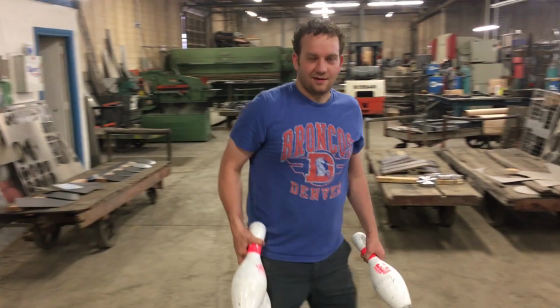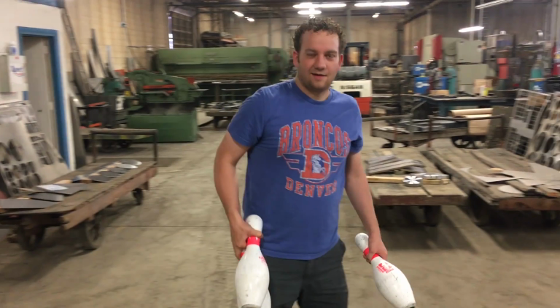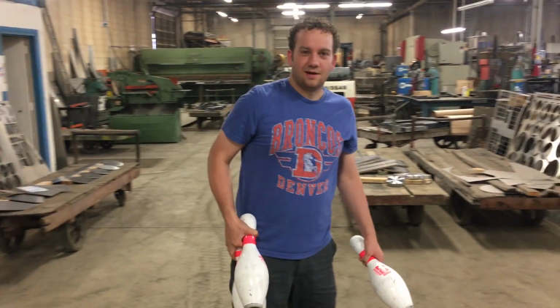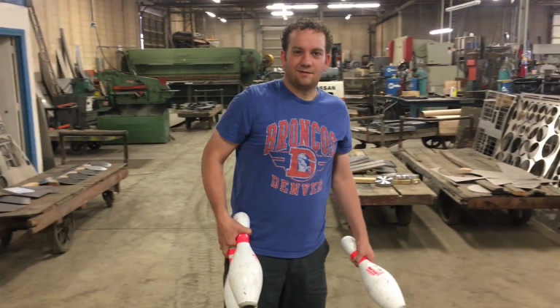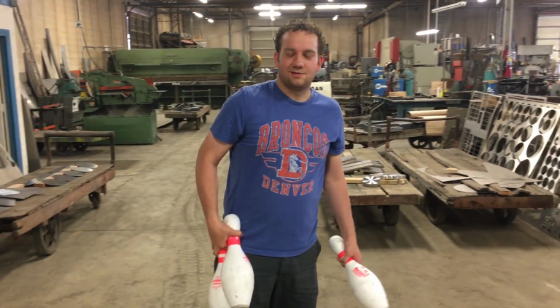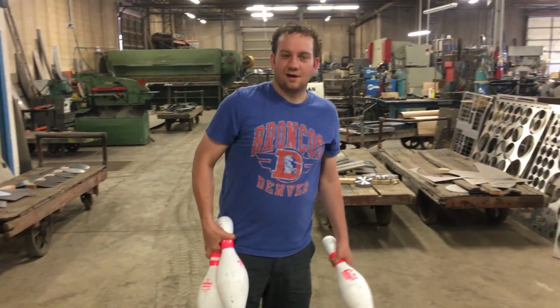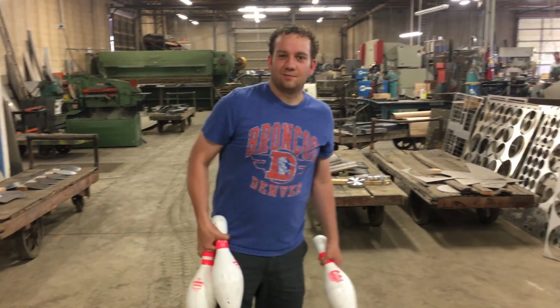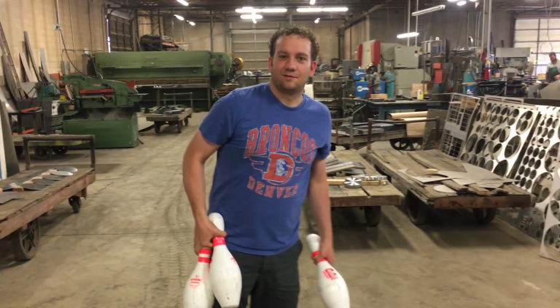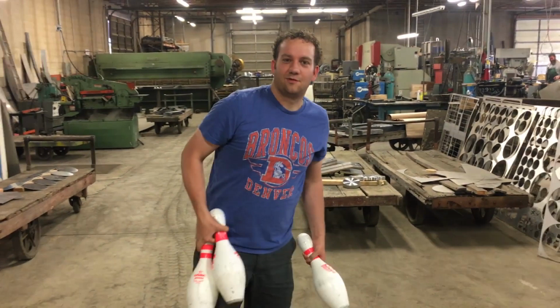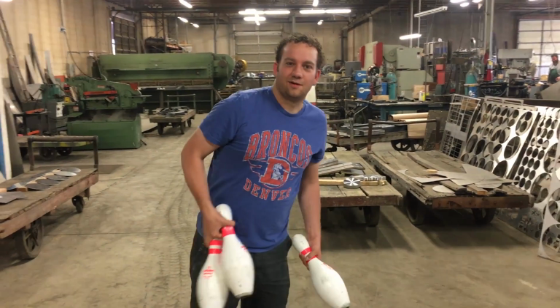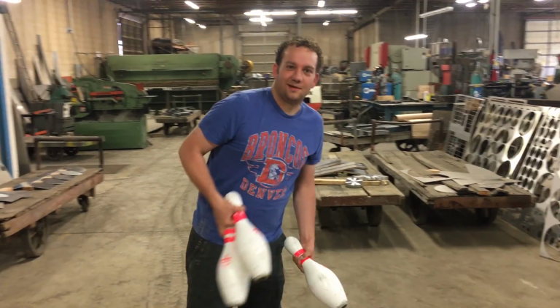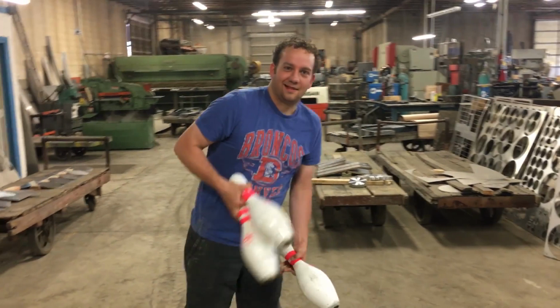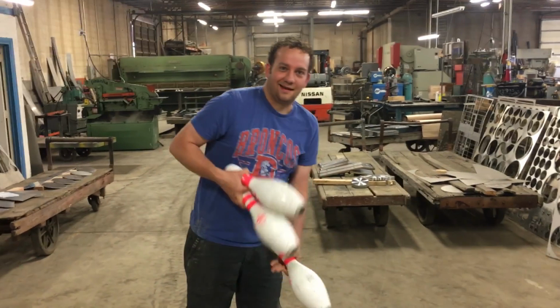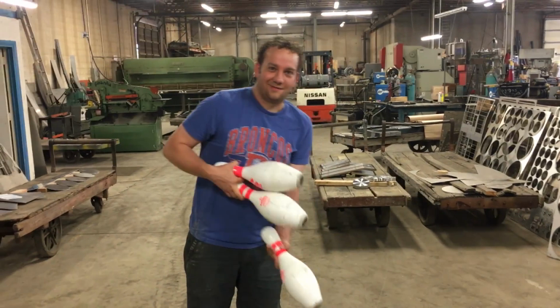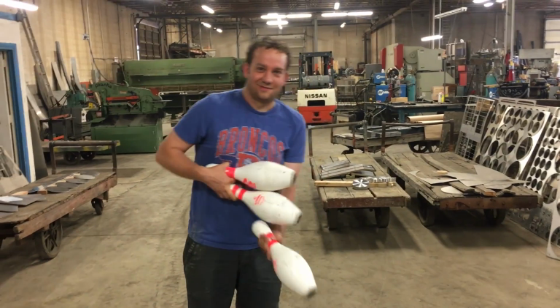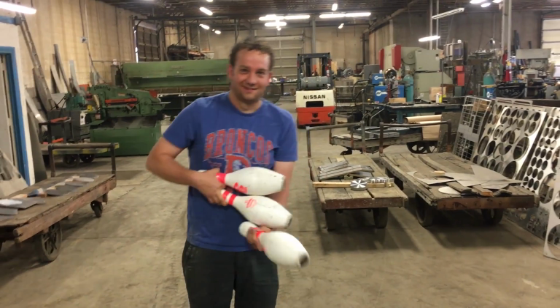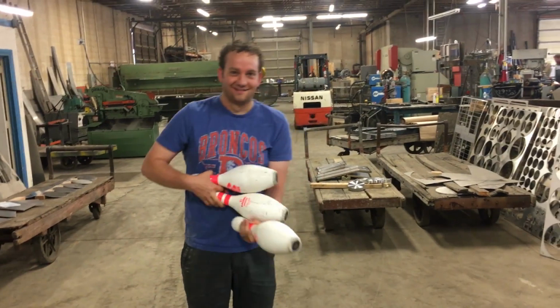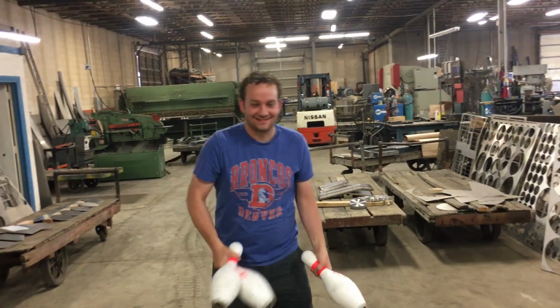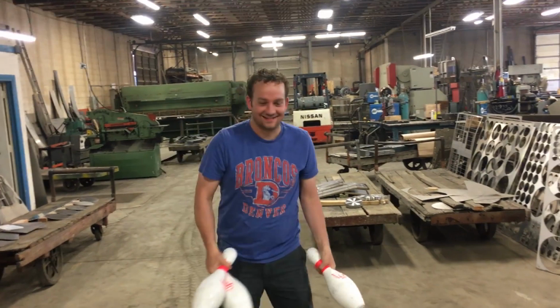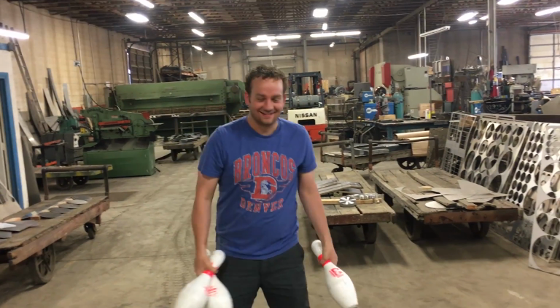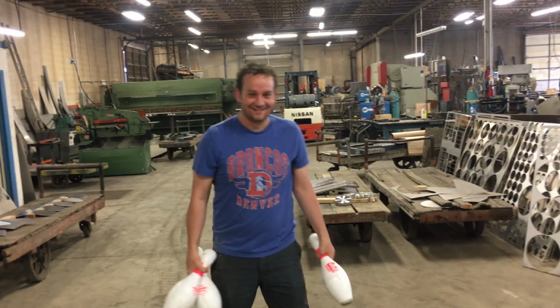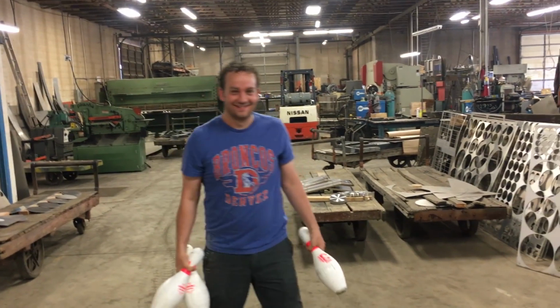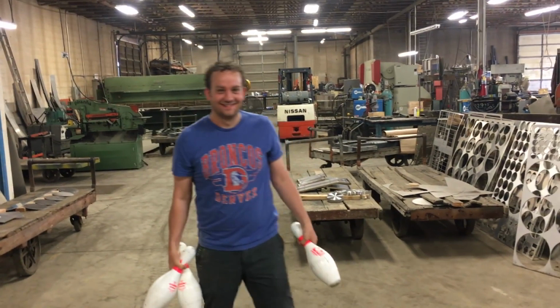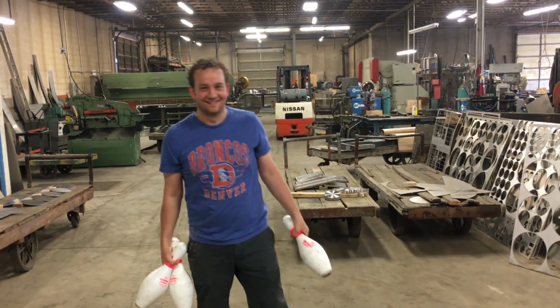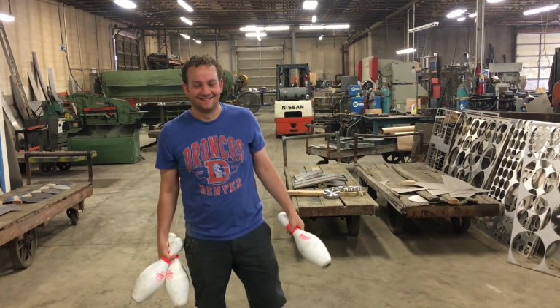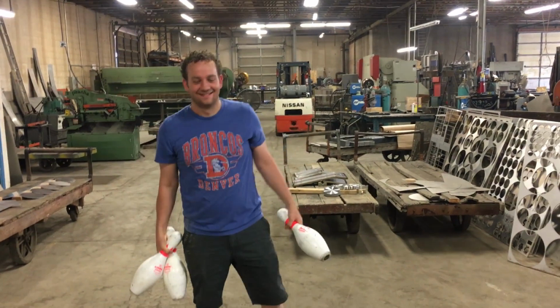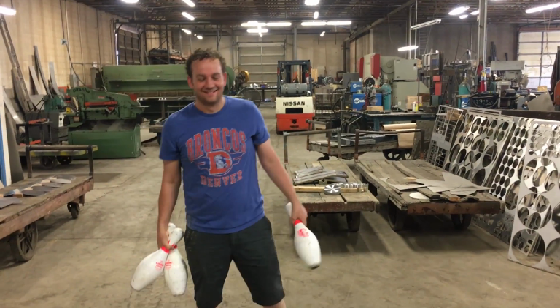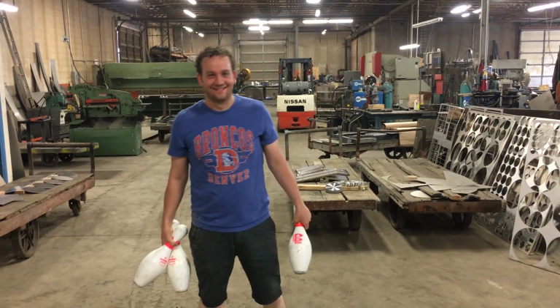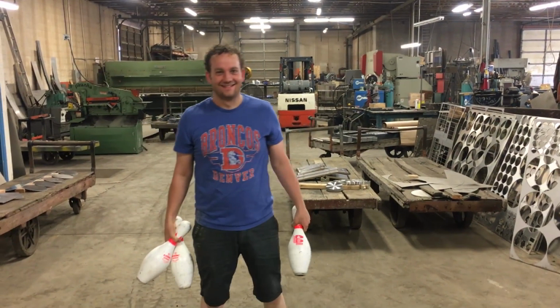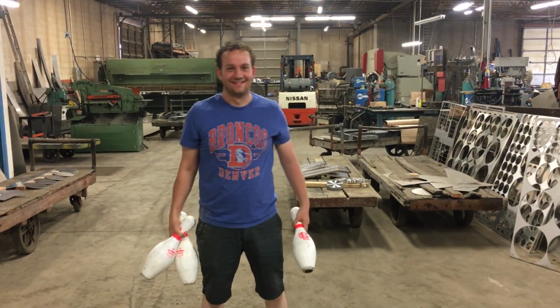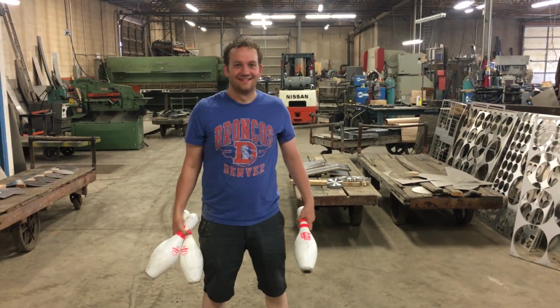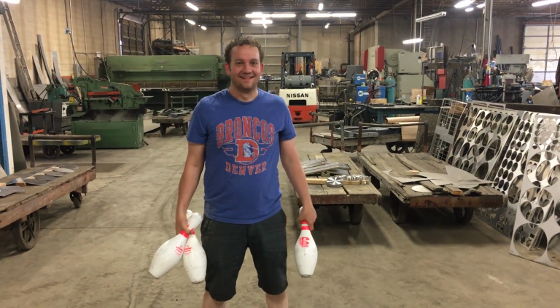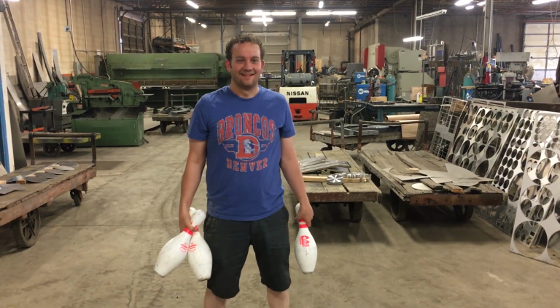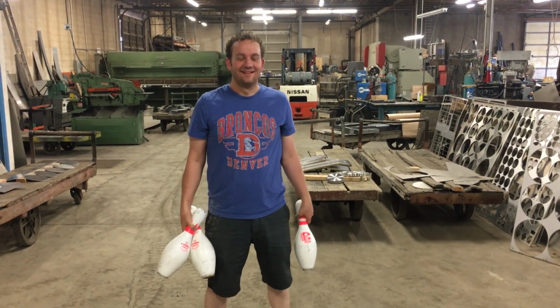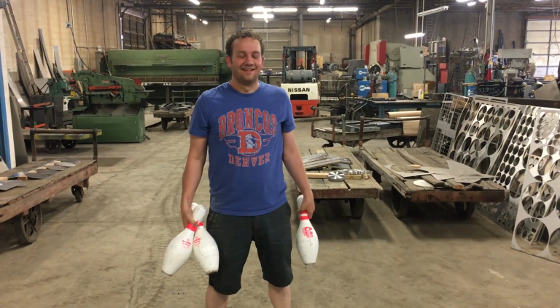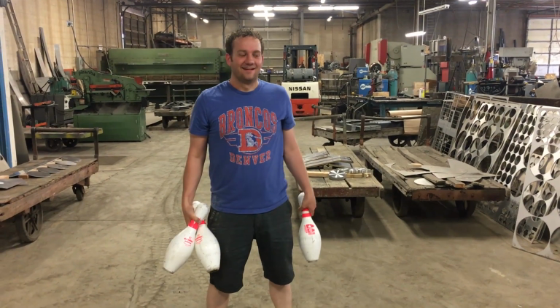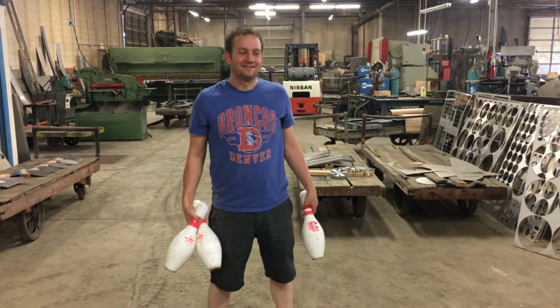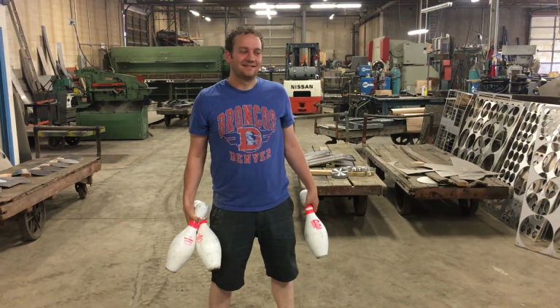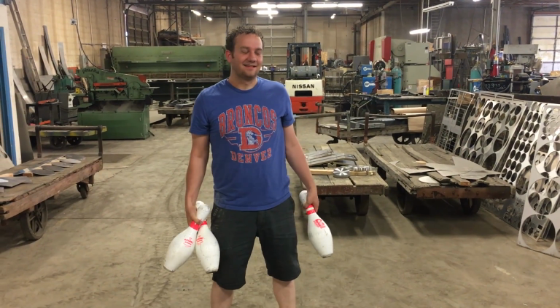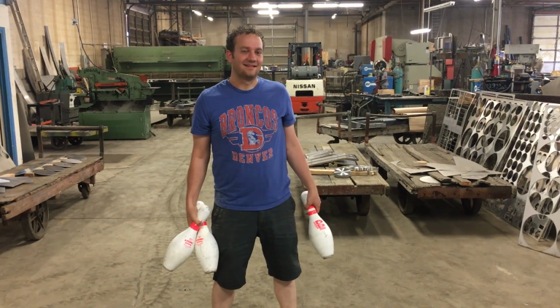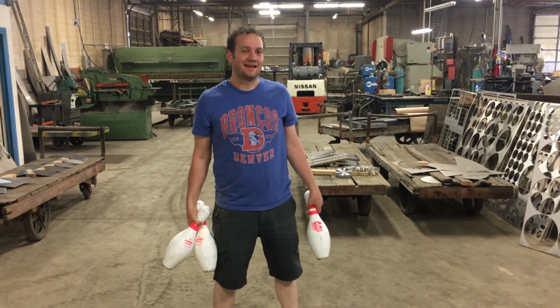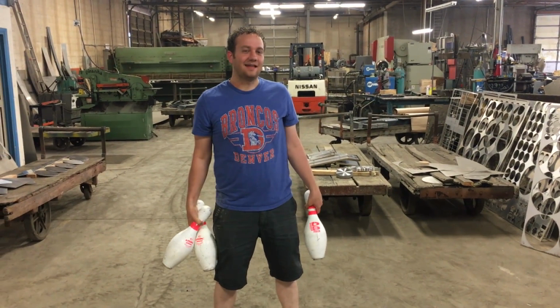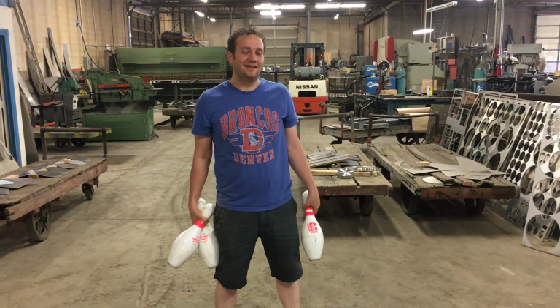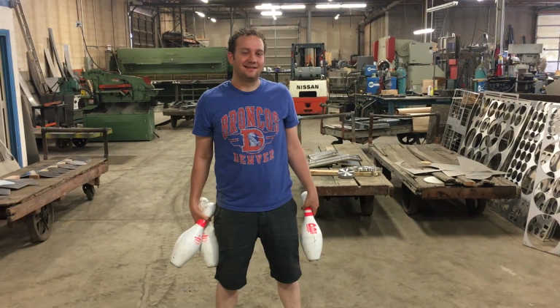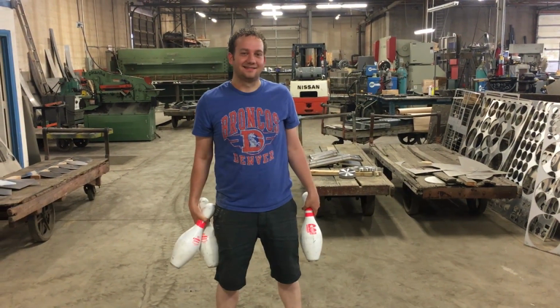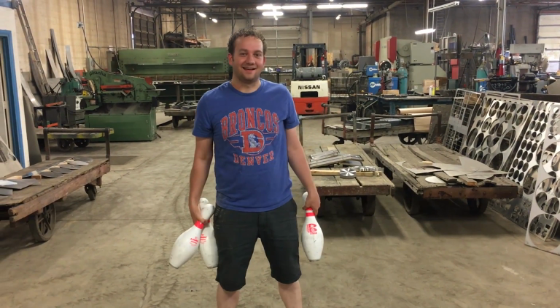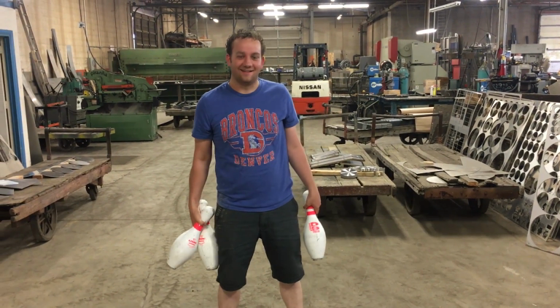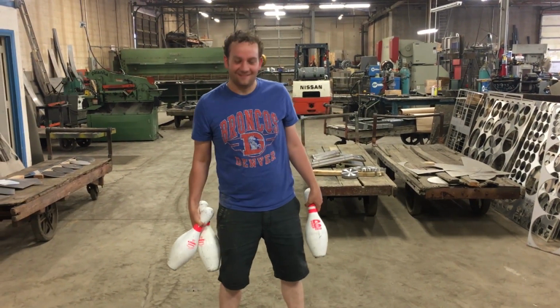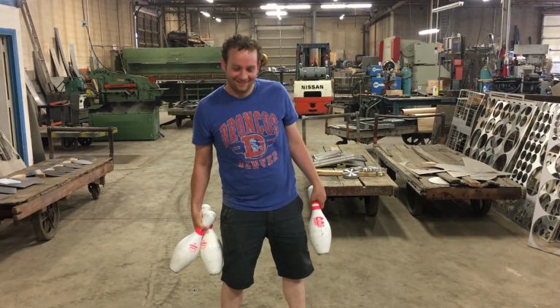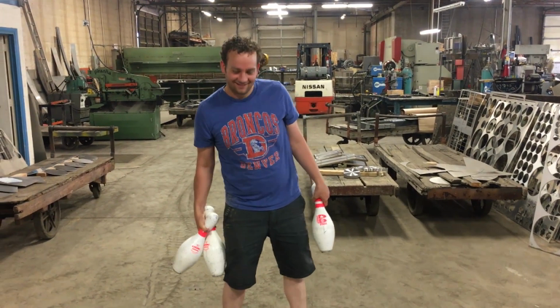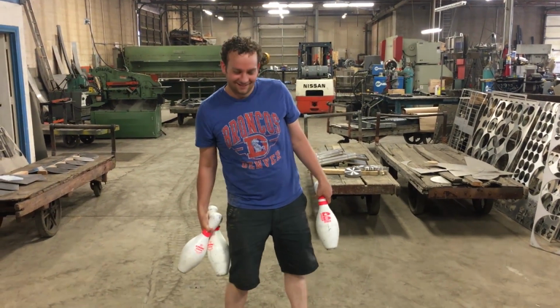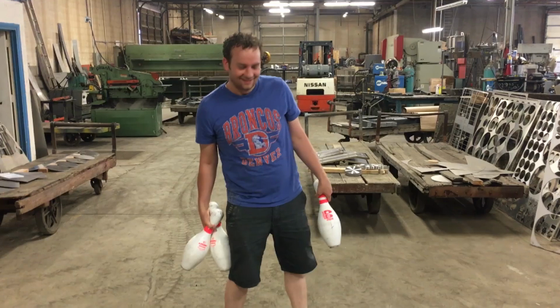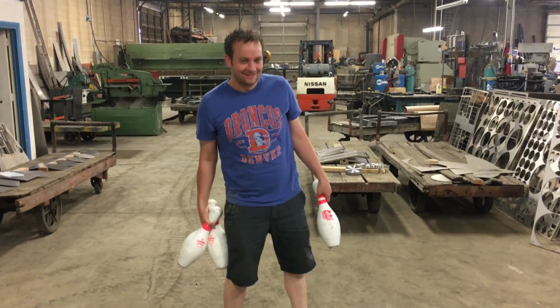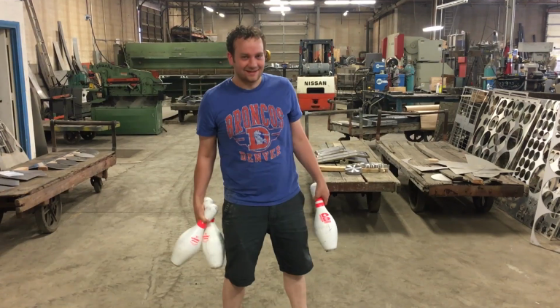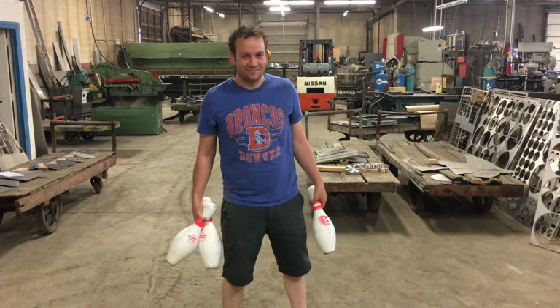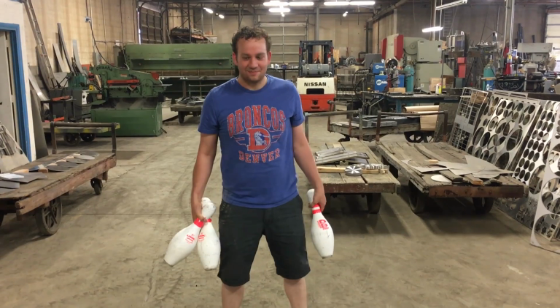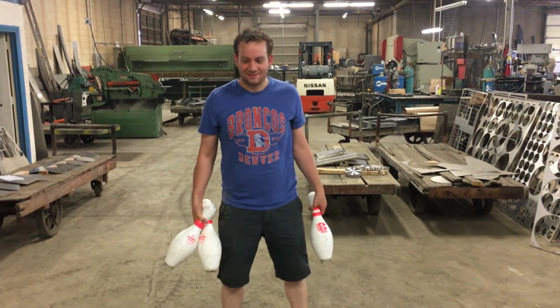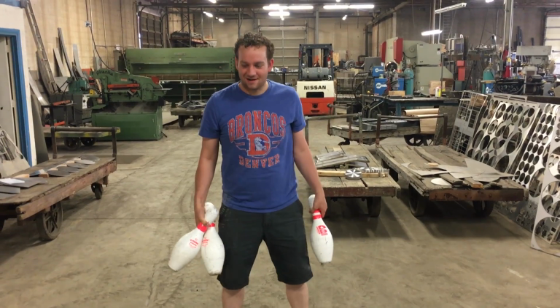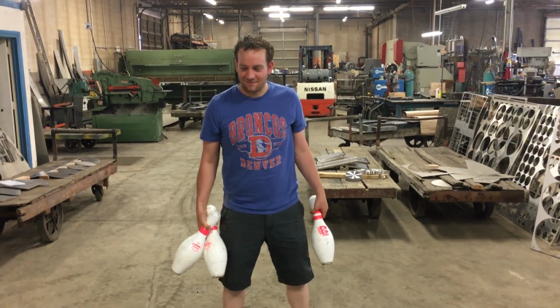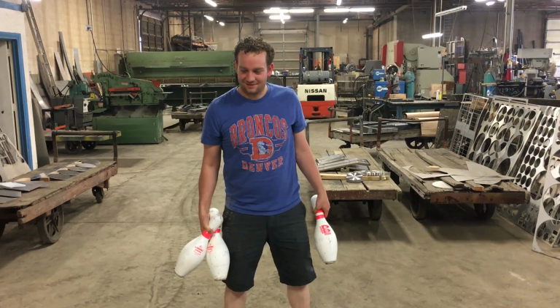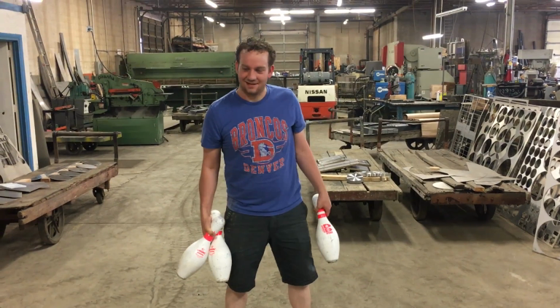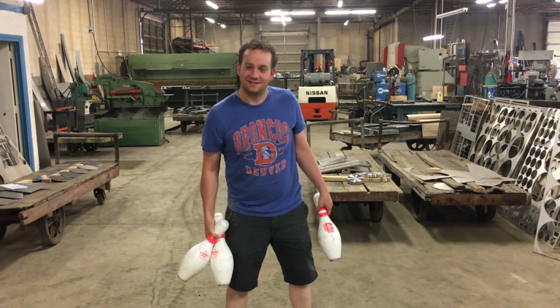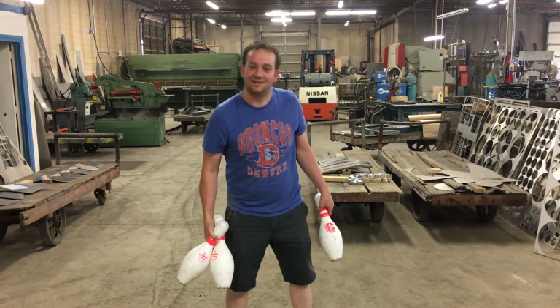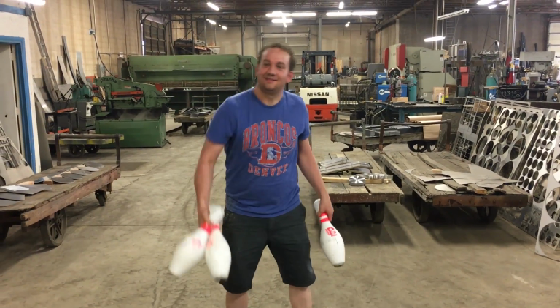I've never juggled before in my life. I think three bowling pins is a good starting point. Some people start with tissues though.